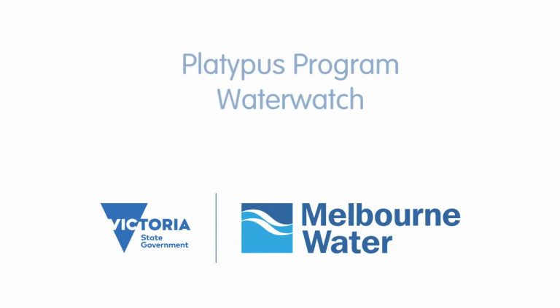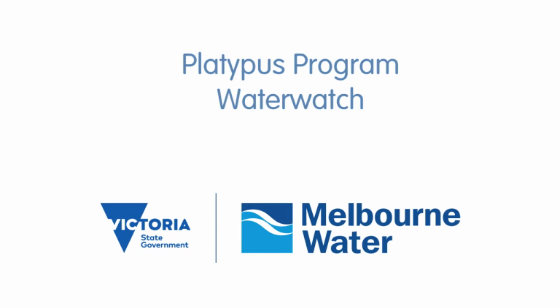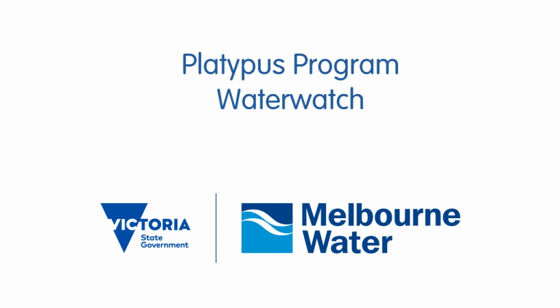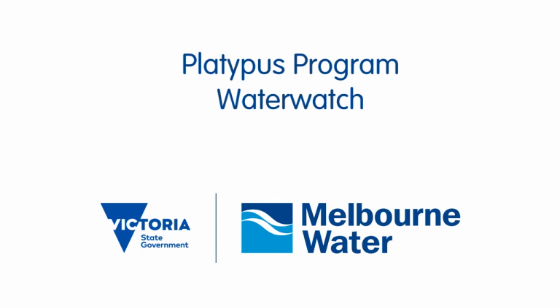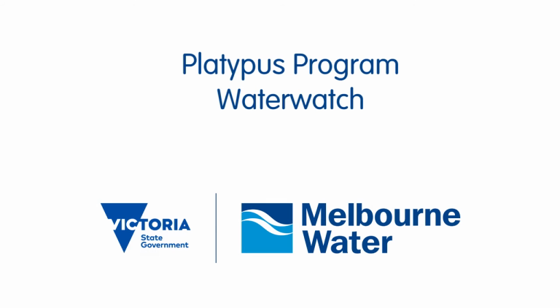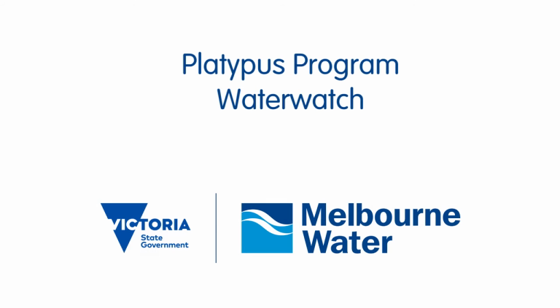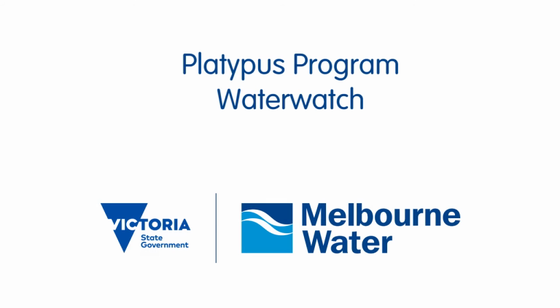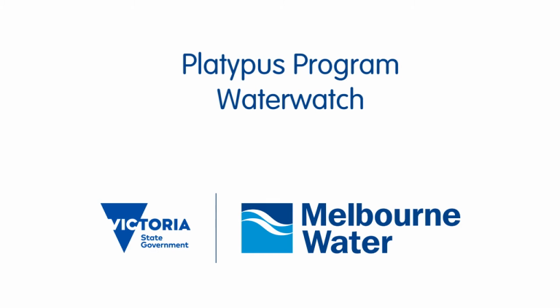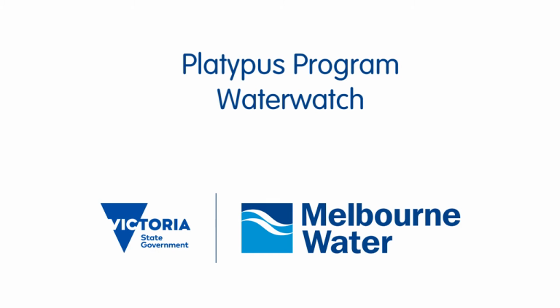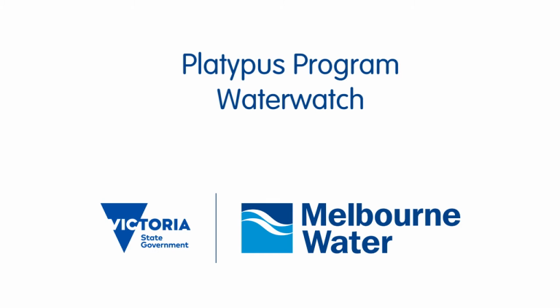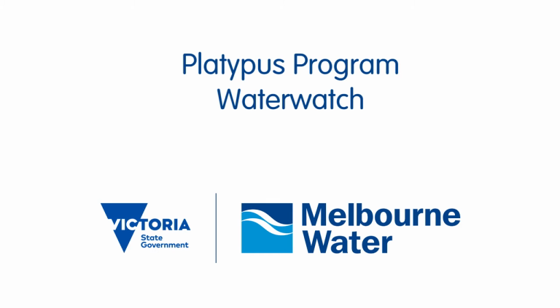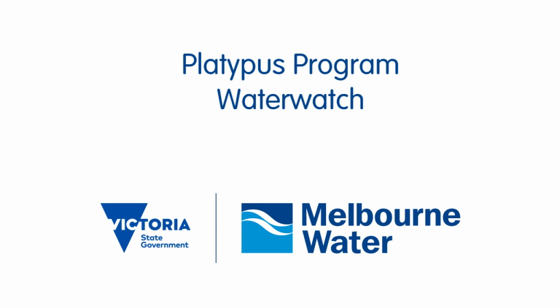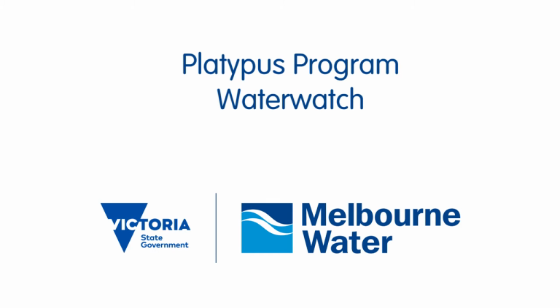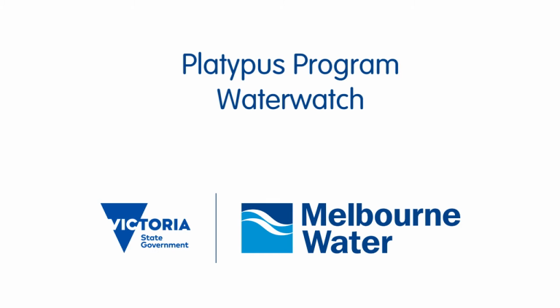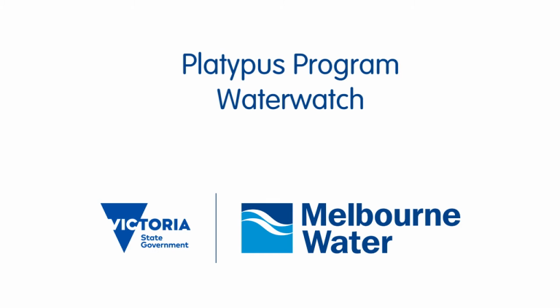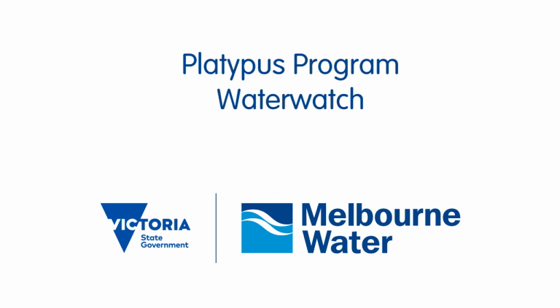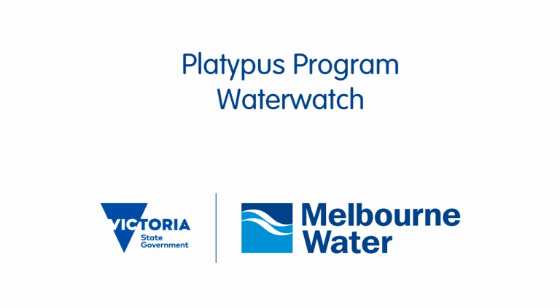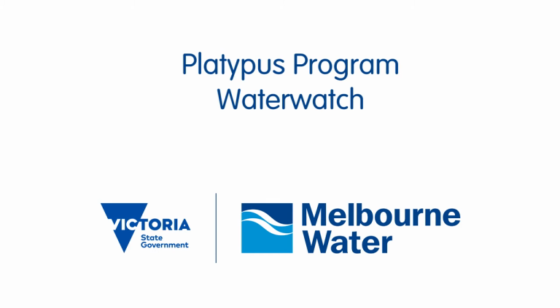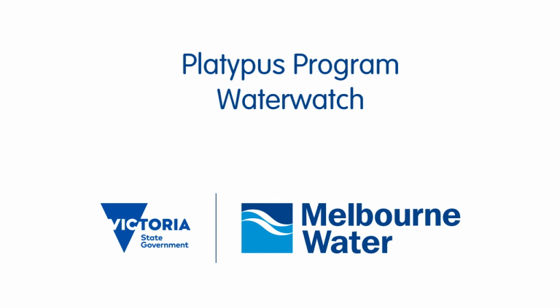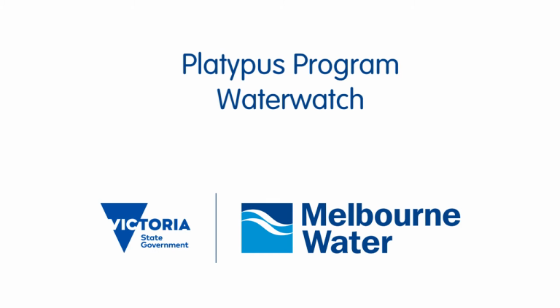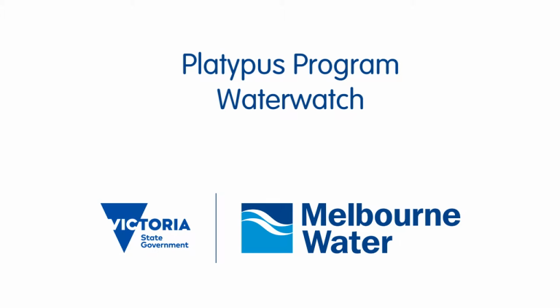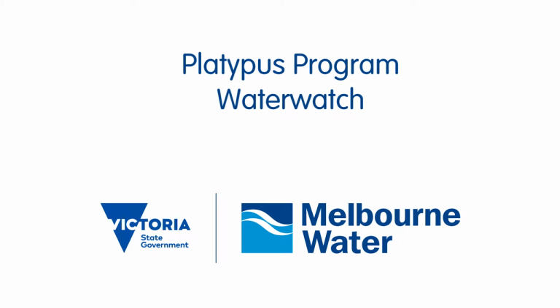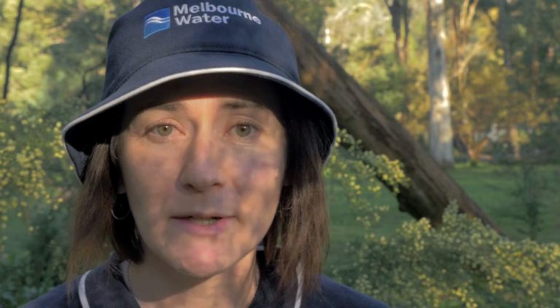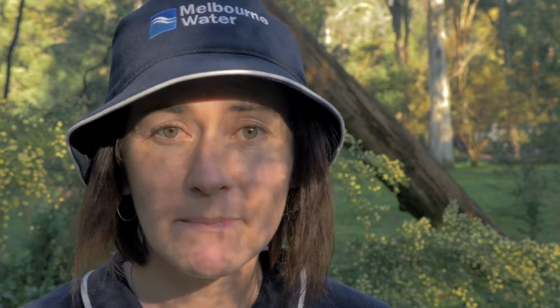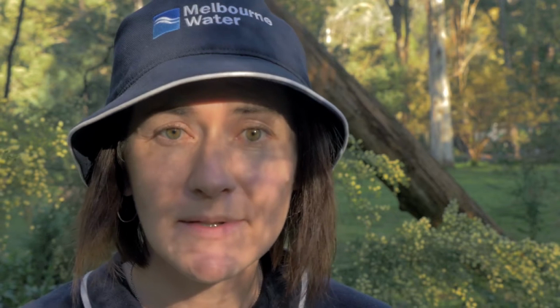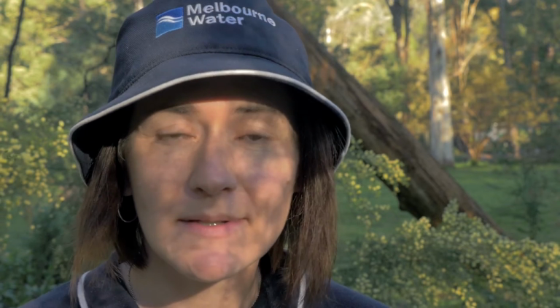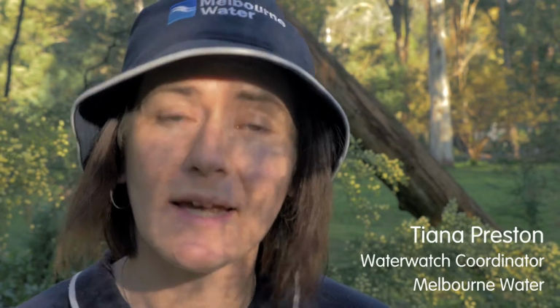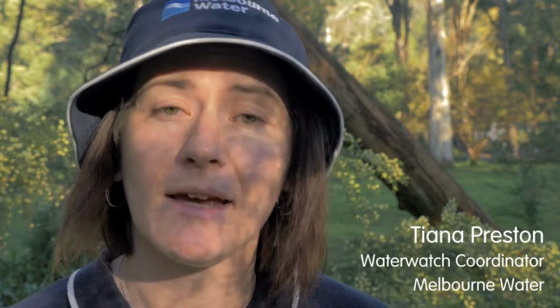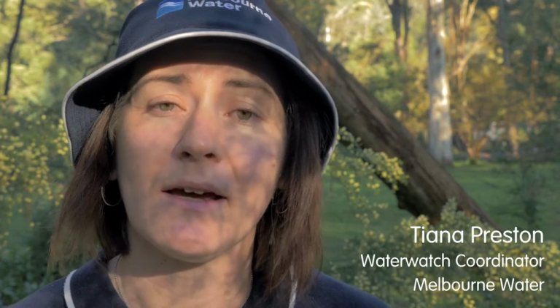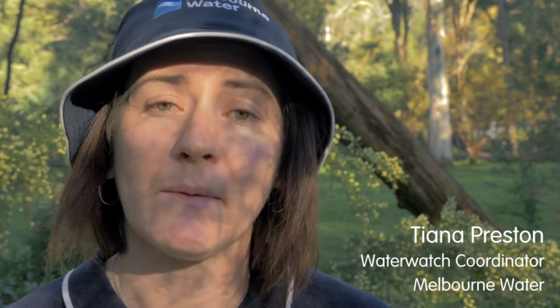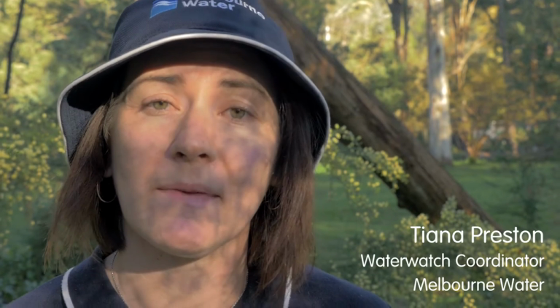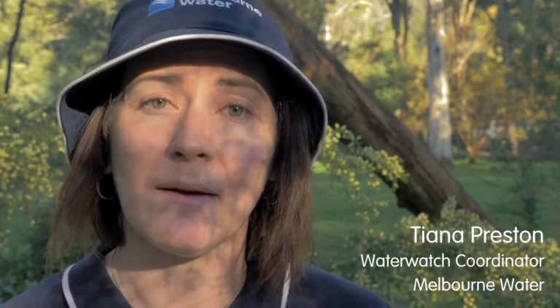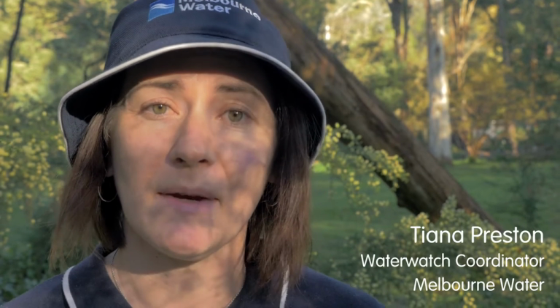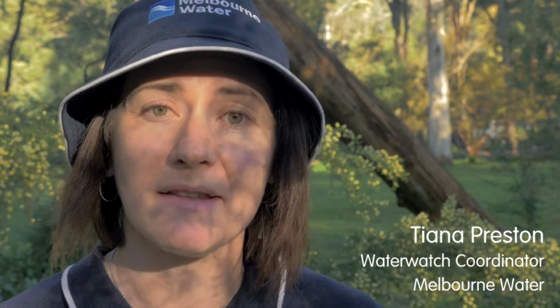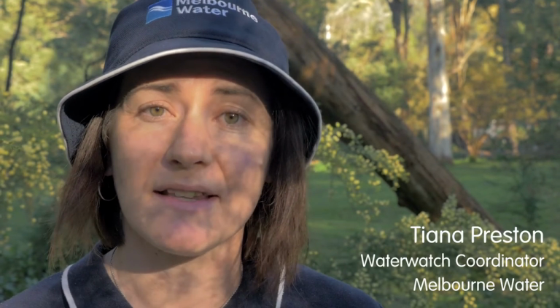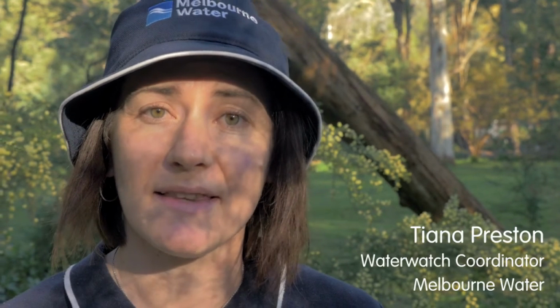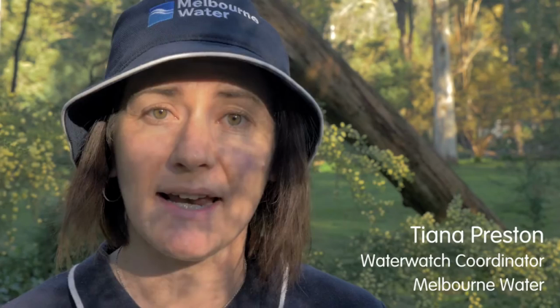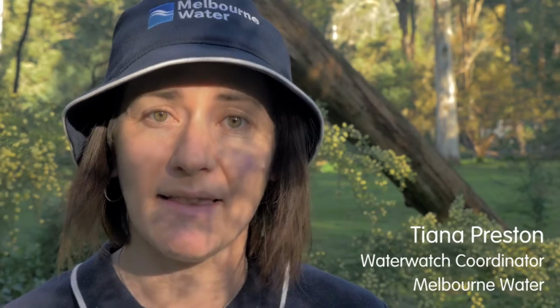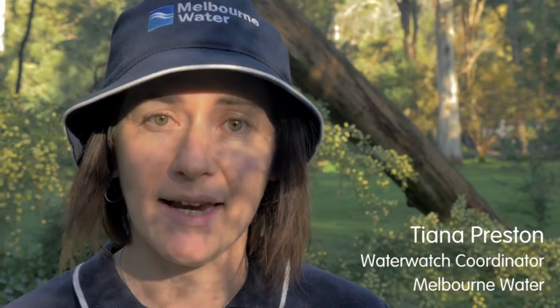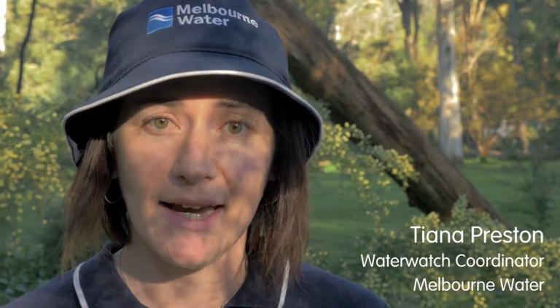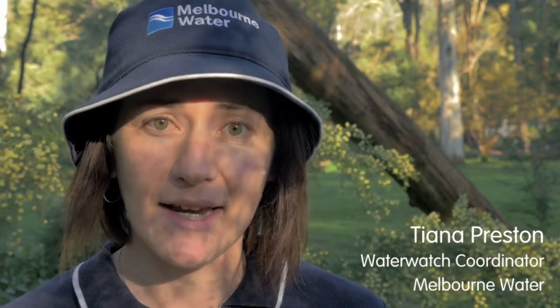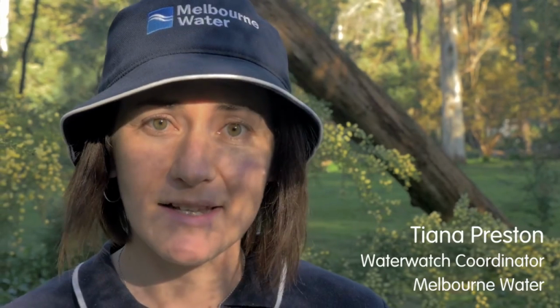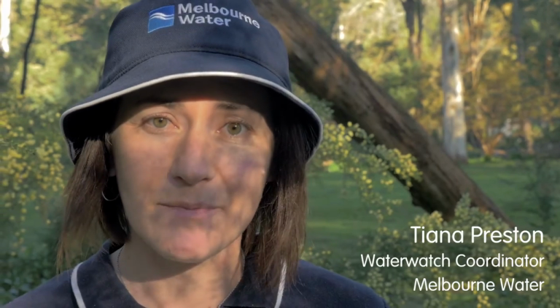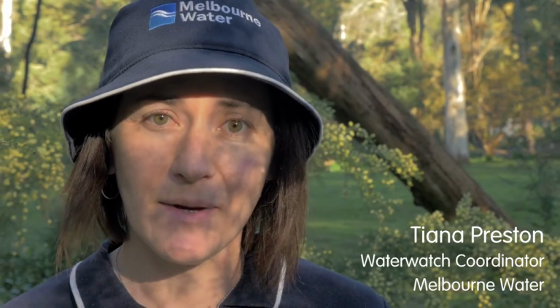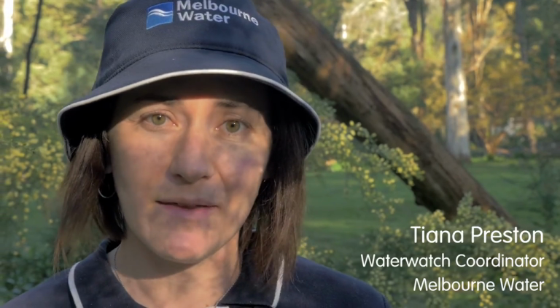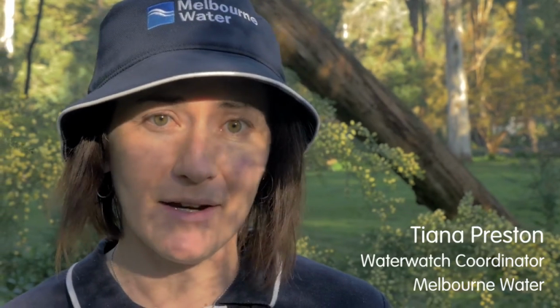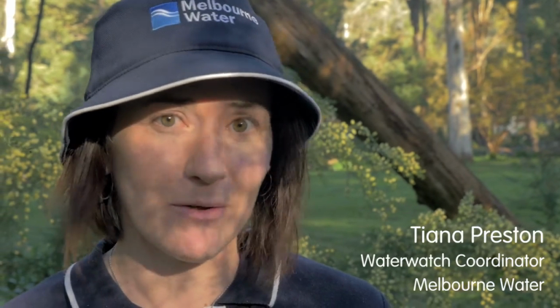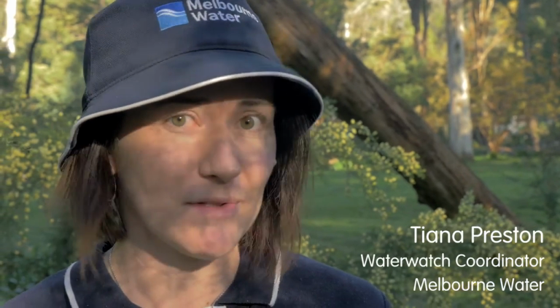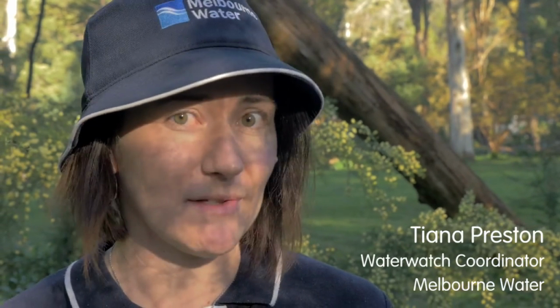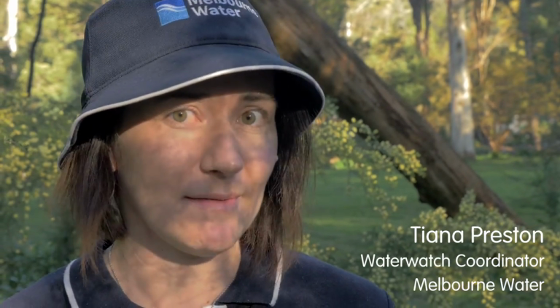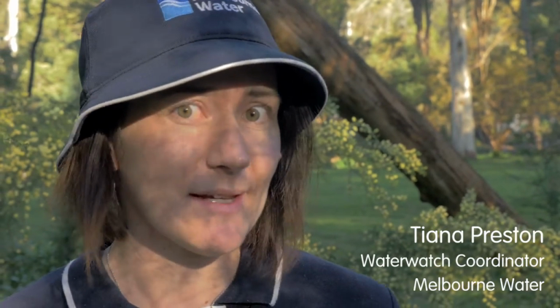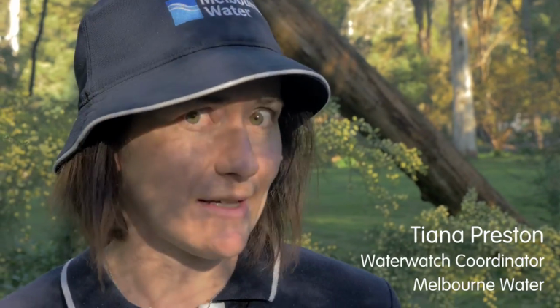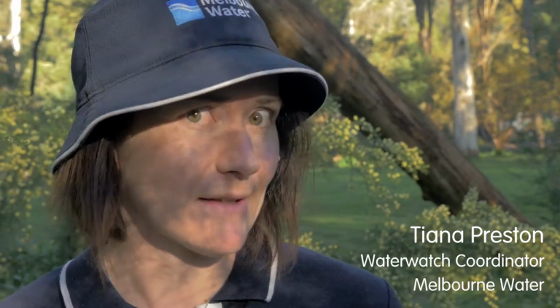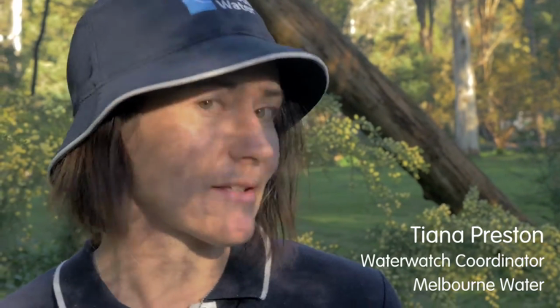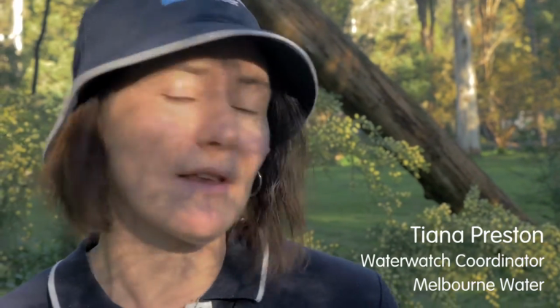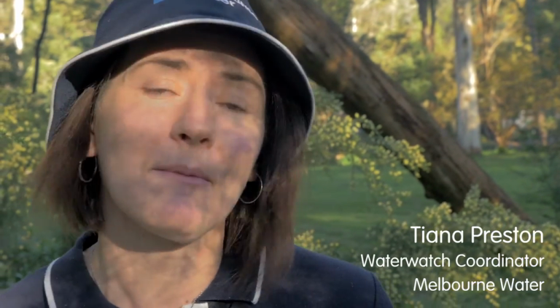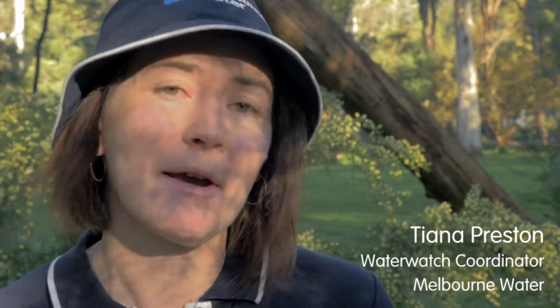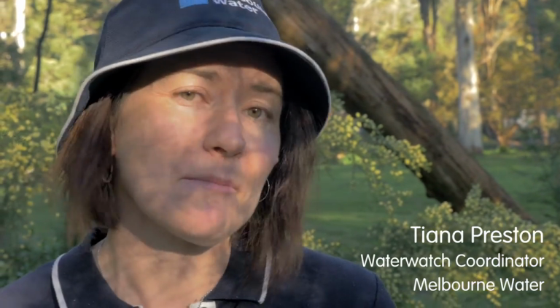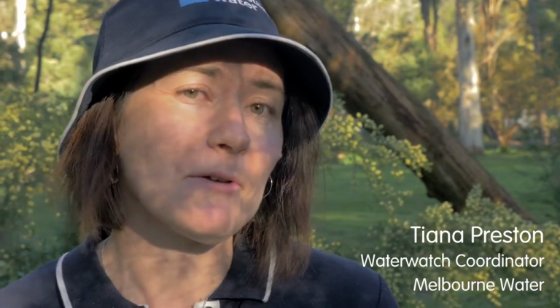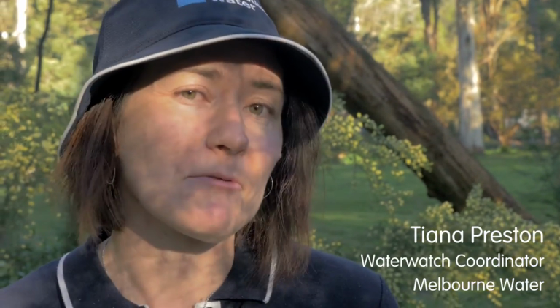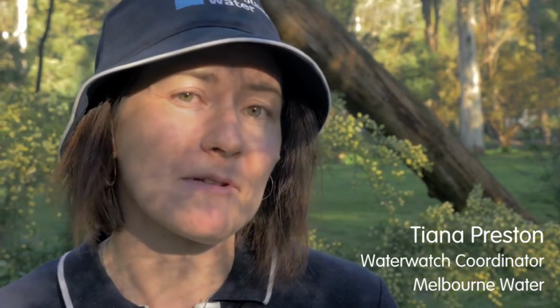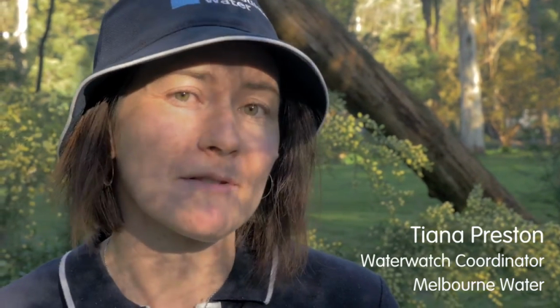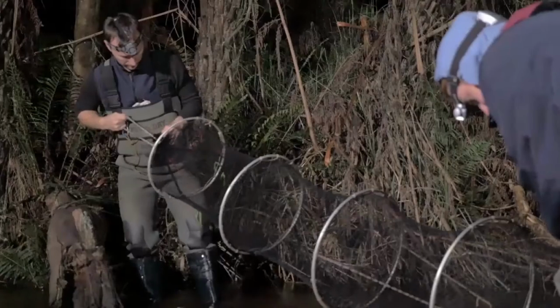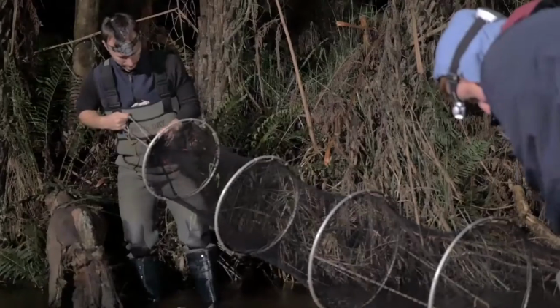Platypus are really unique animals. They're monotremes, which means that they lay eggs, but they also lactate, so they make milk as well.